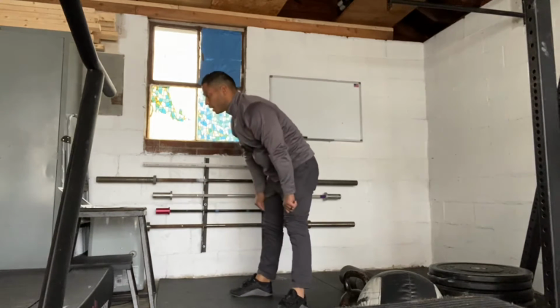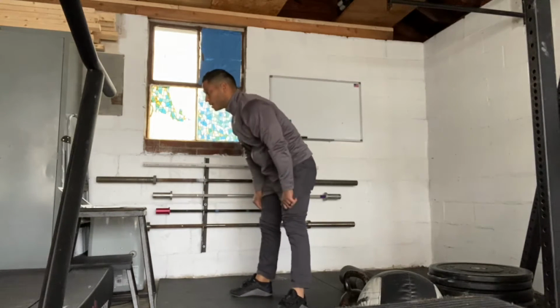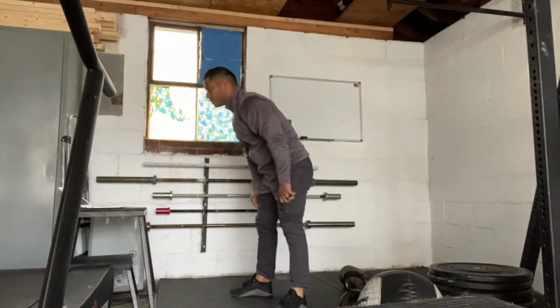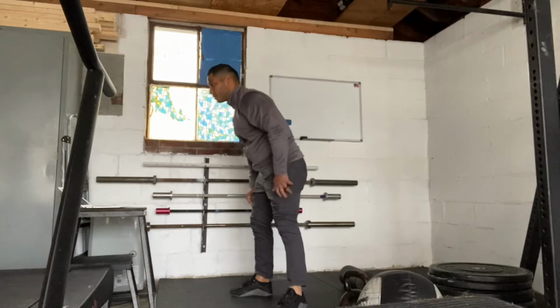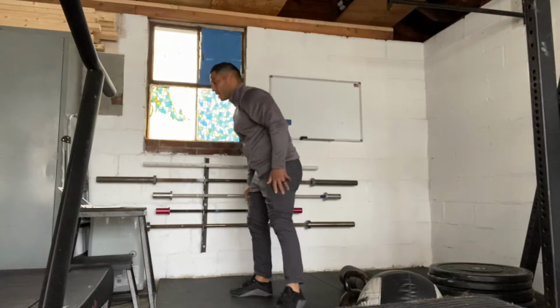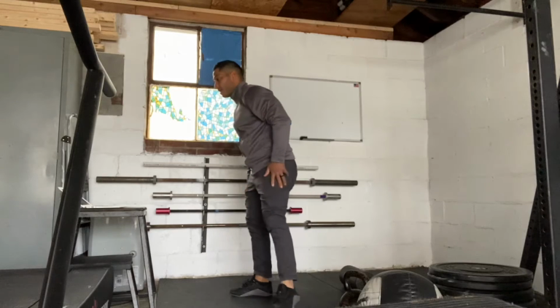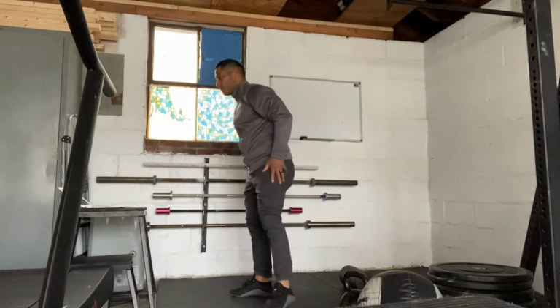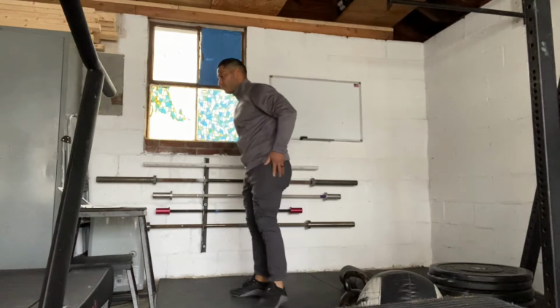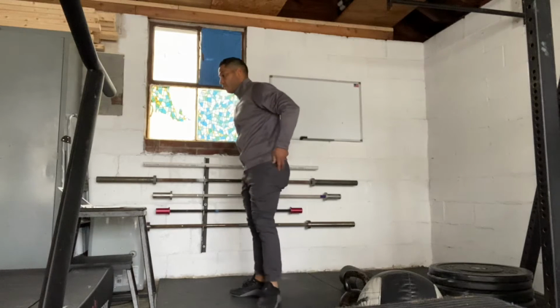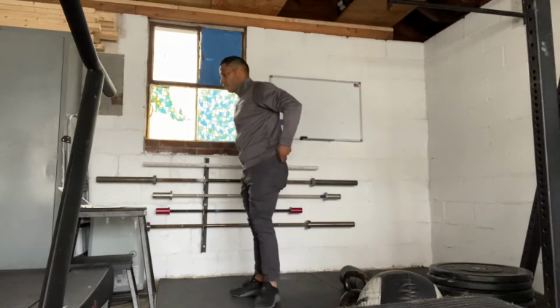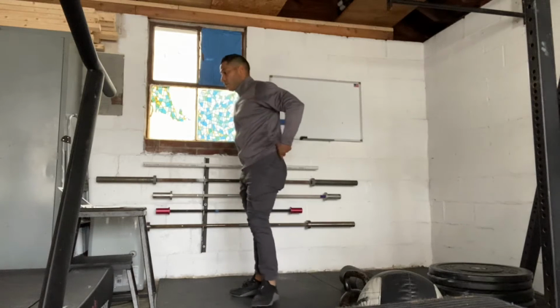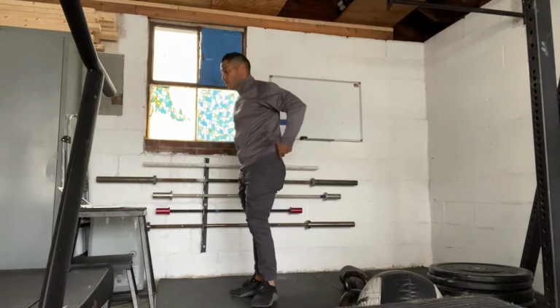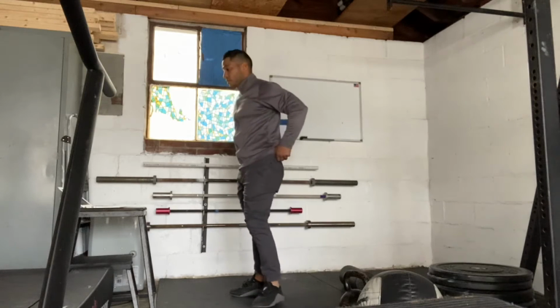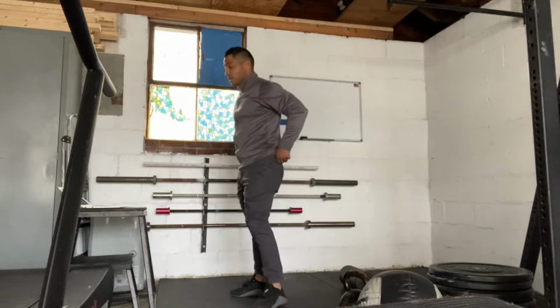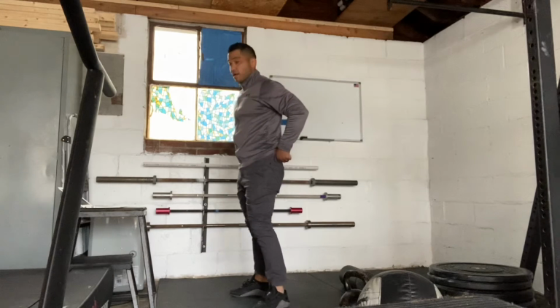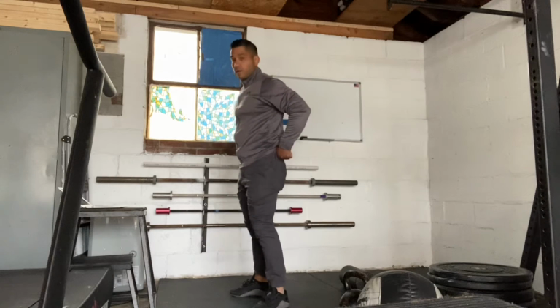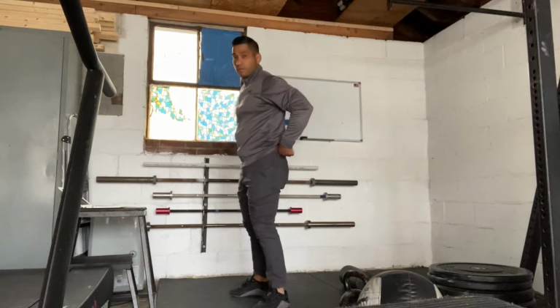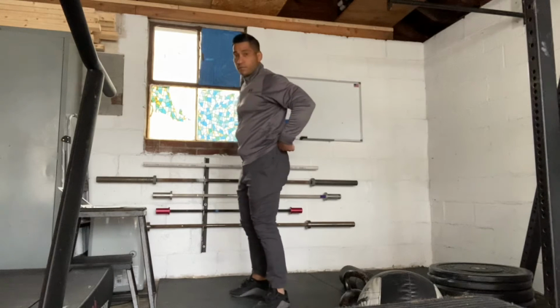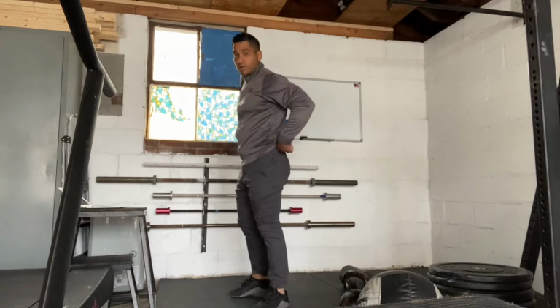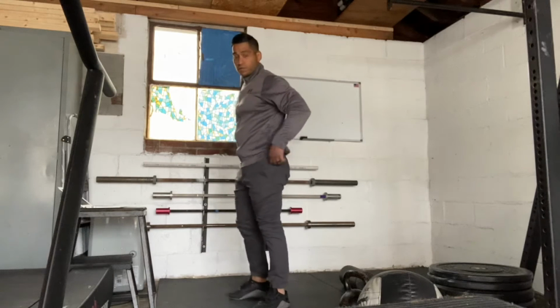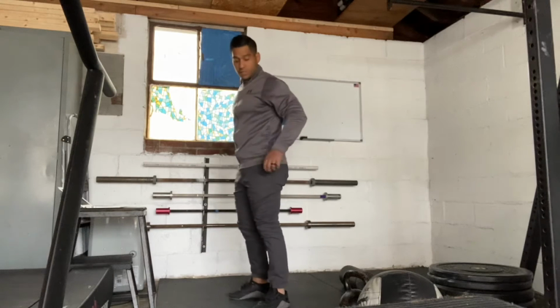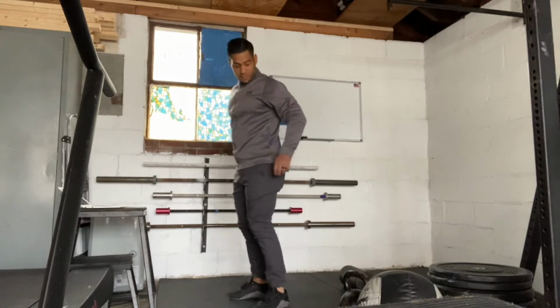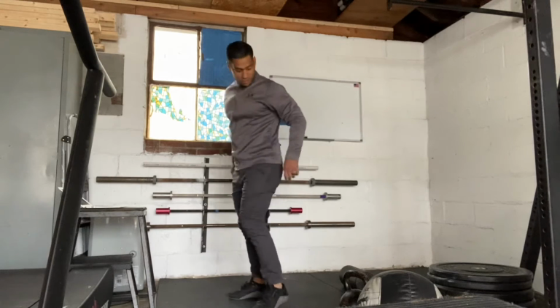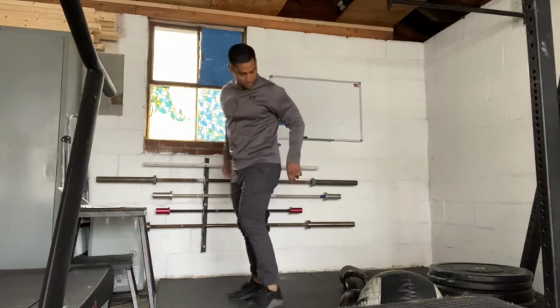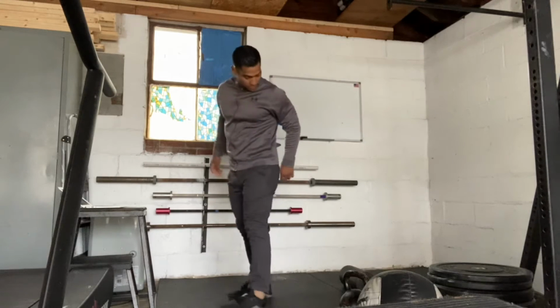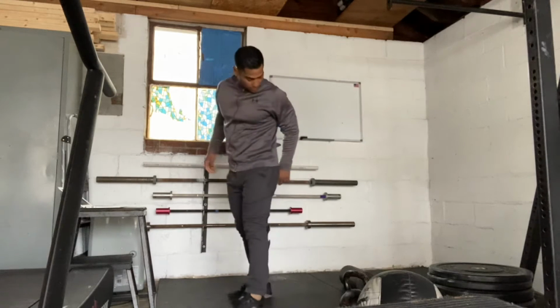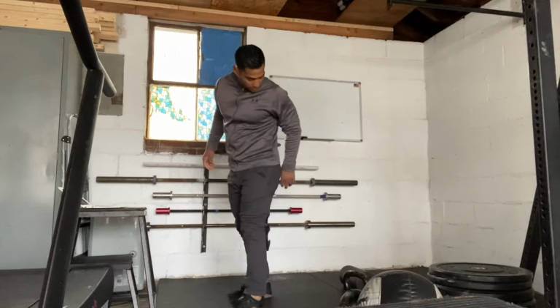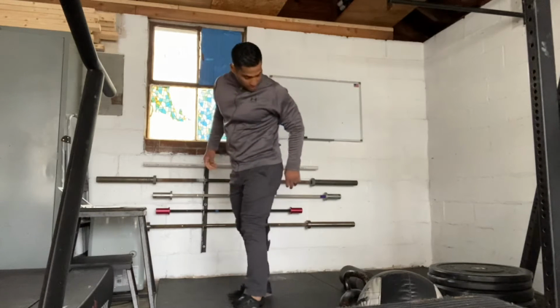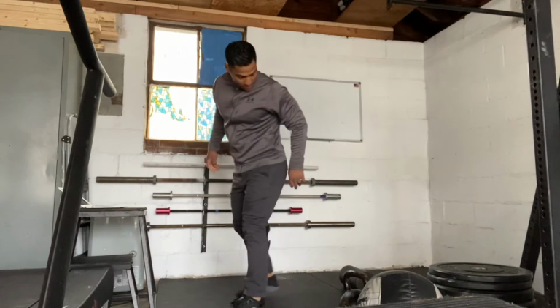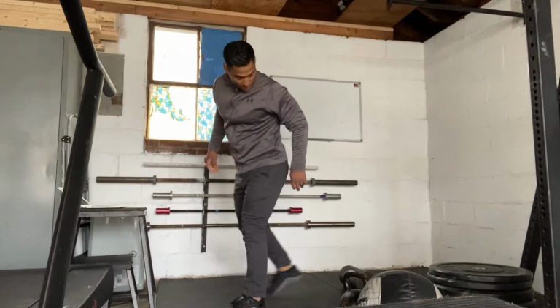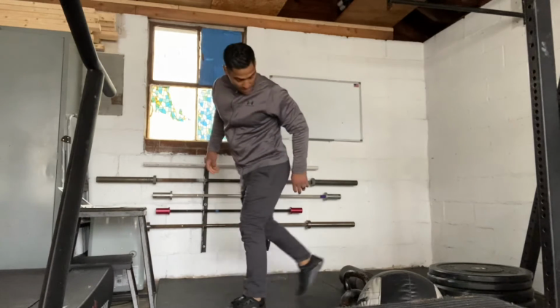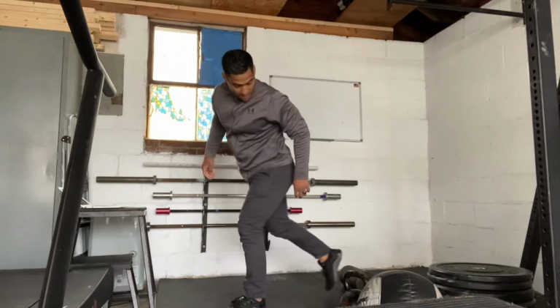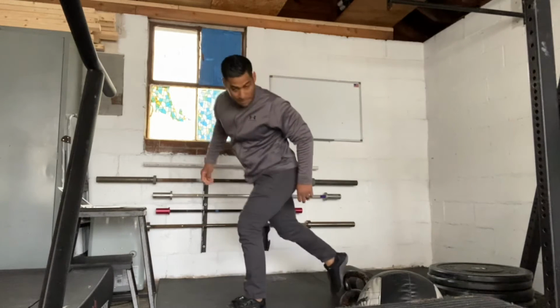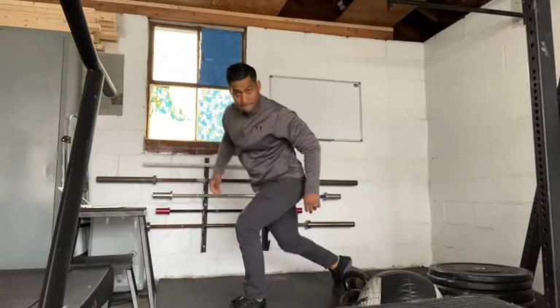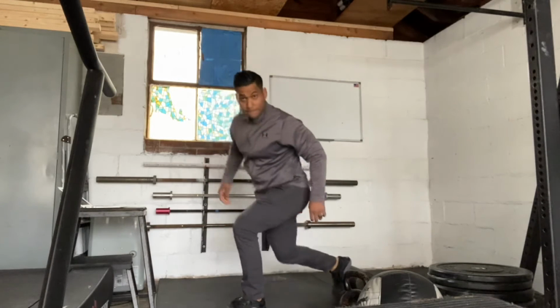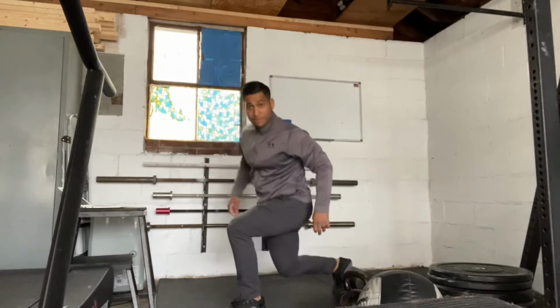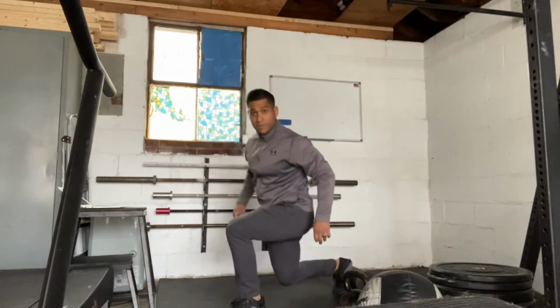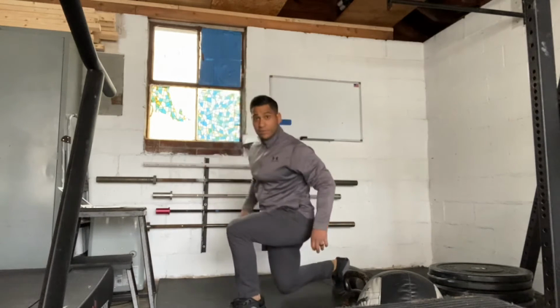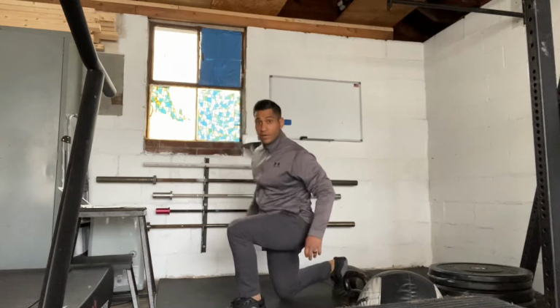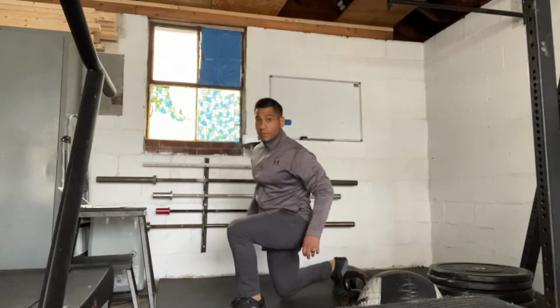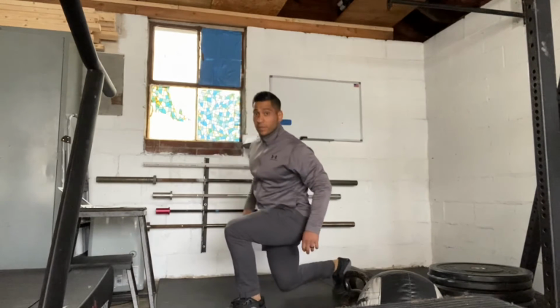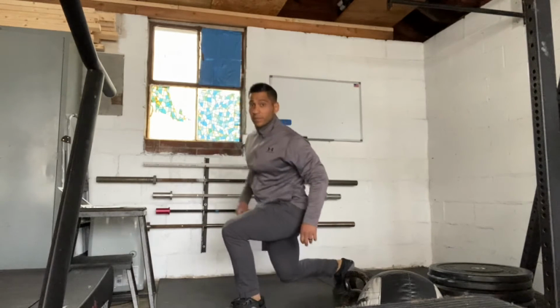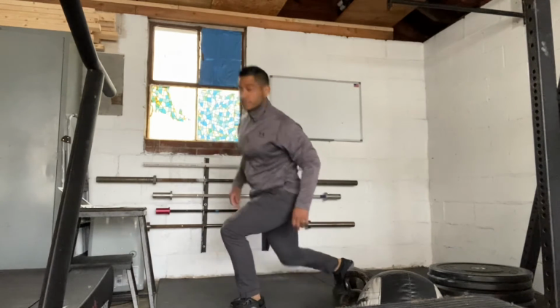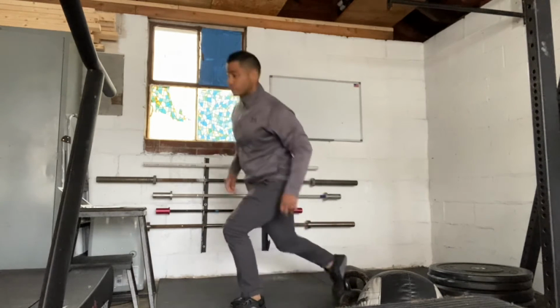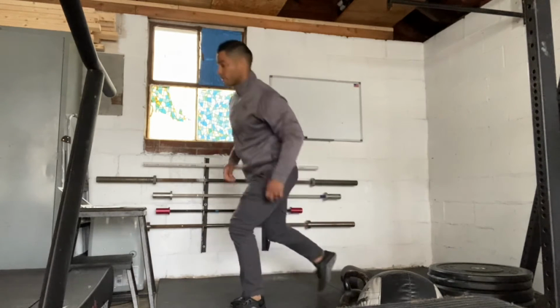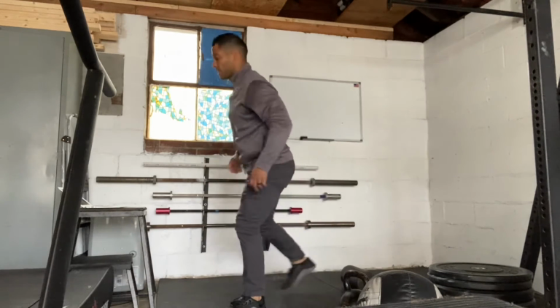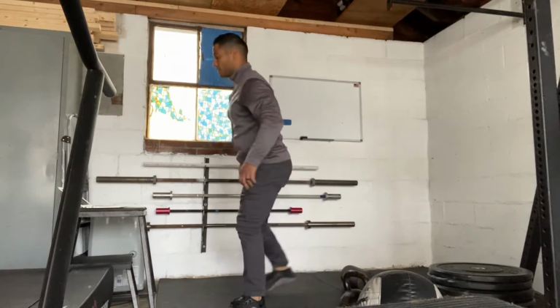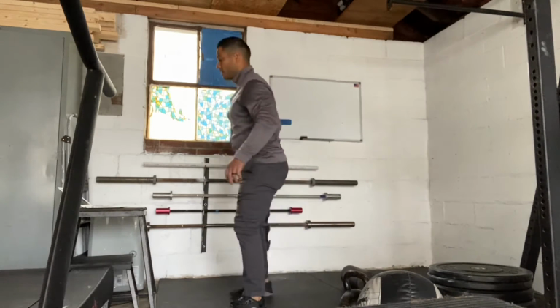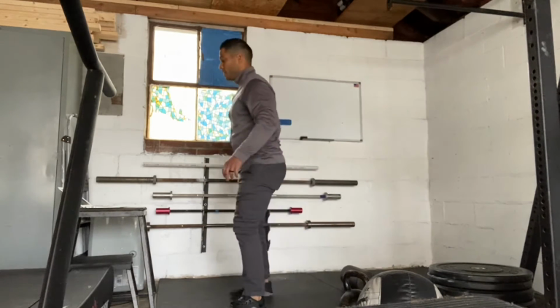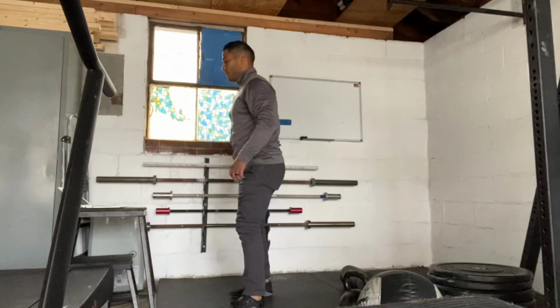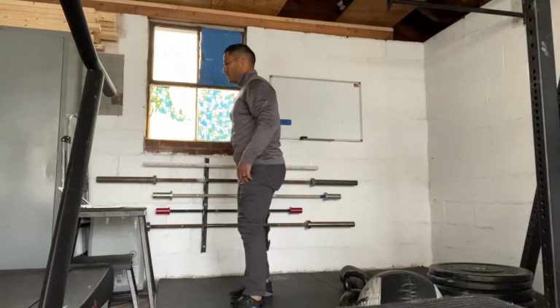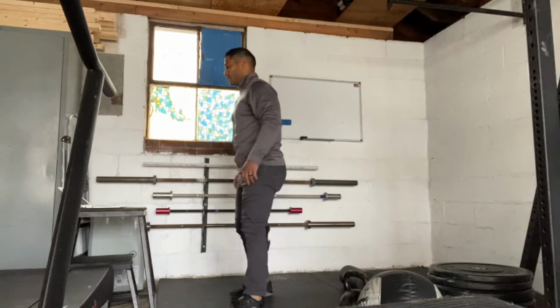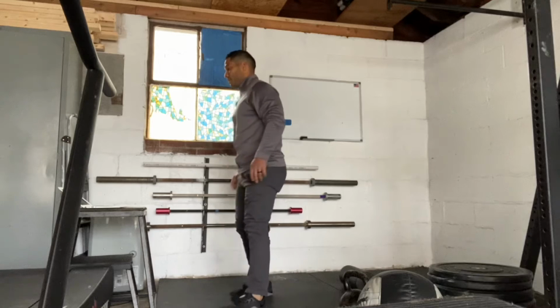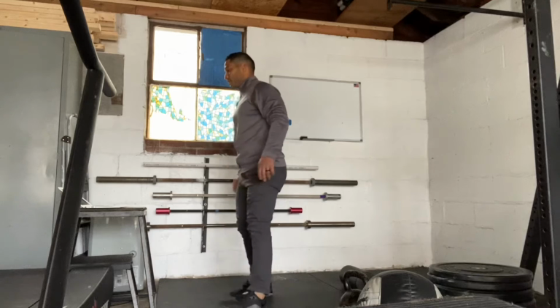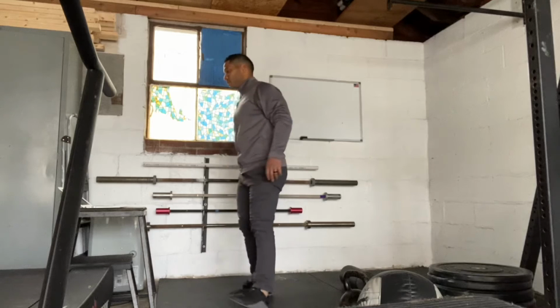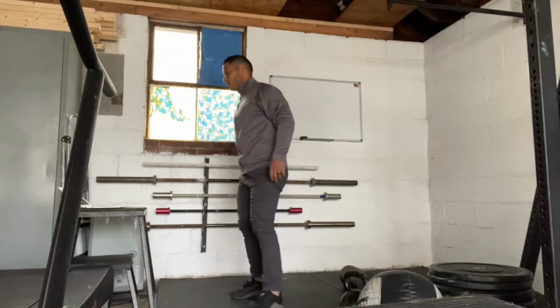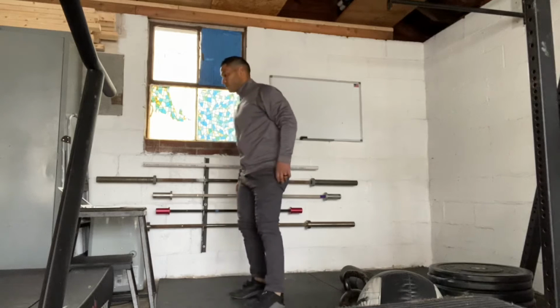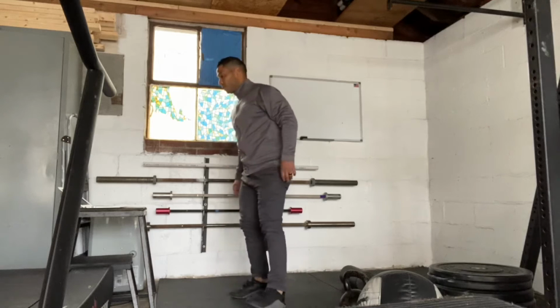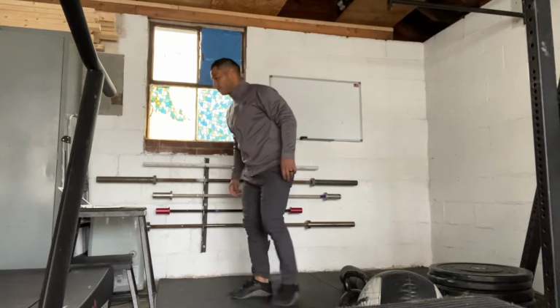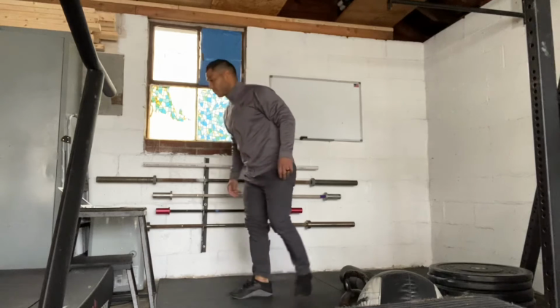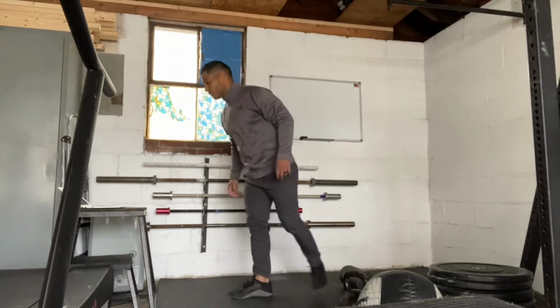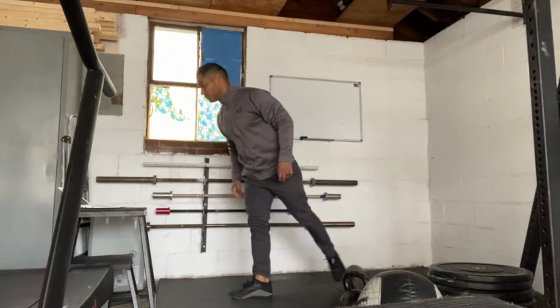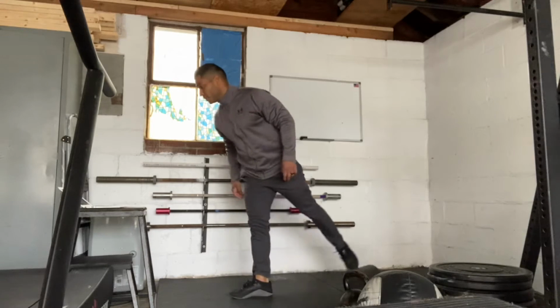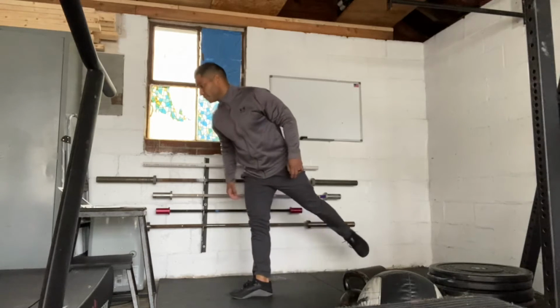Then we have alternating reverse lunge. So we're just going to step back, drop our knee to the ground, and then alternate both feet.